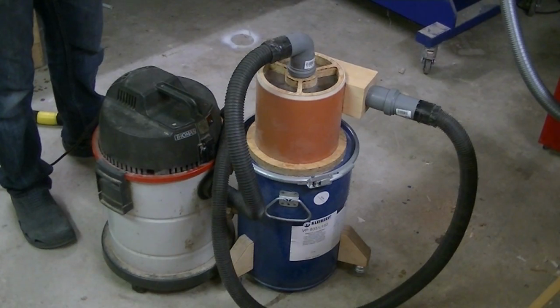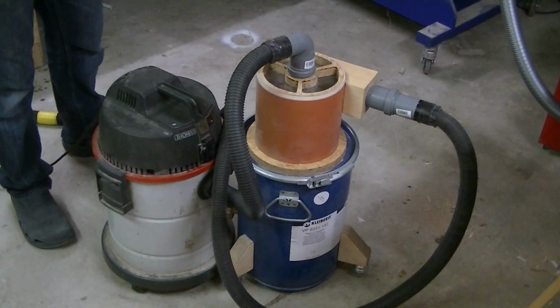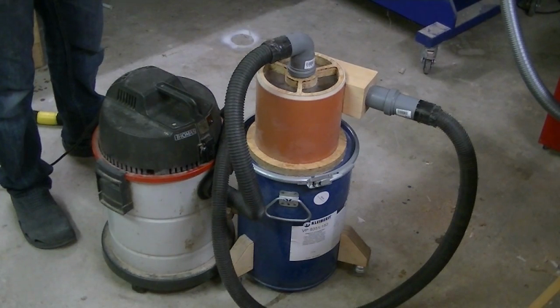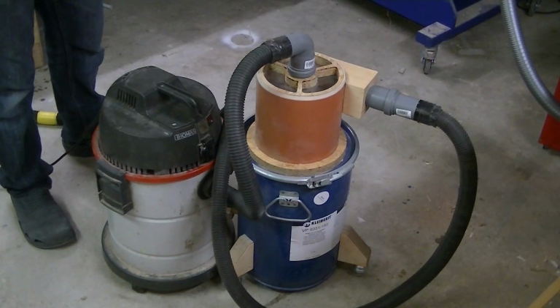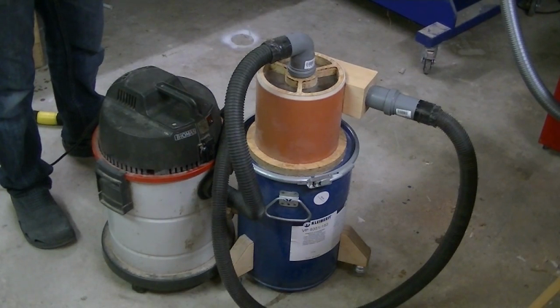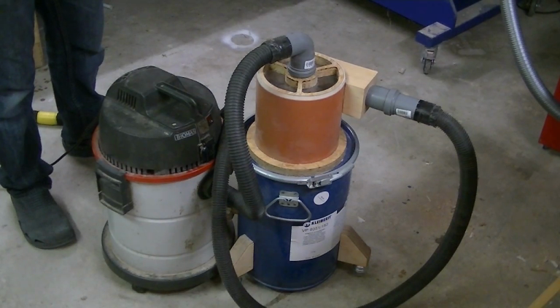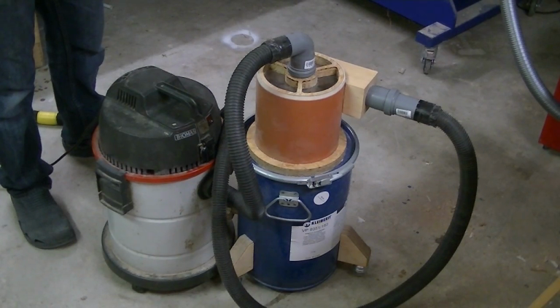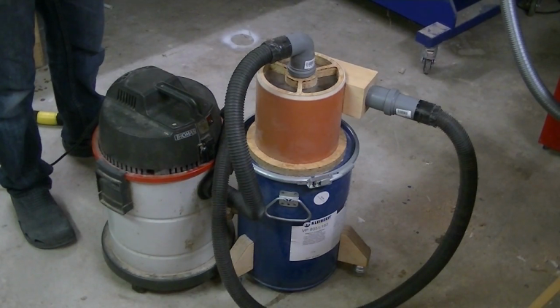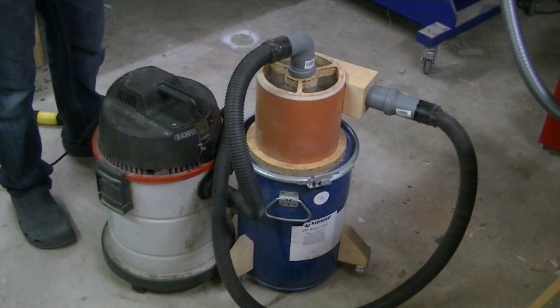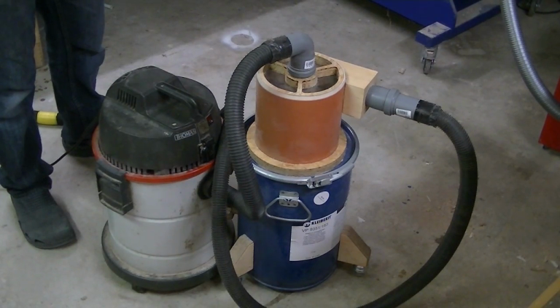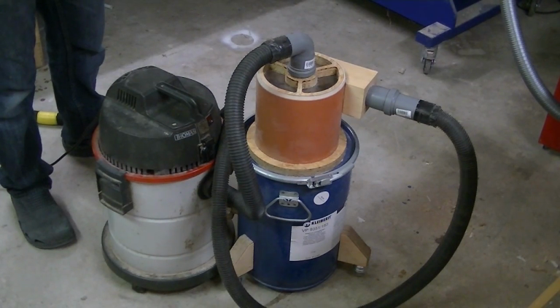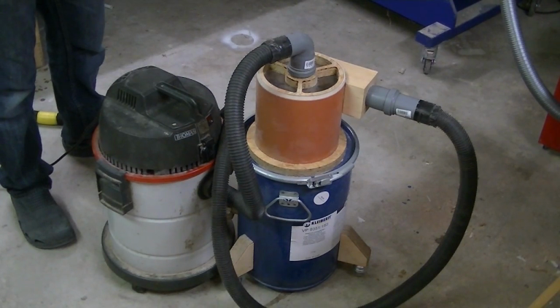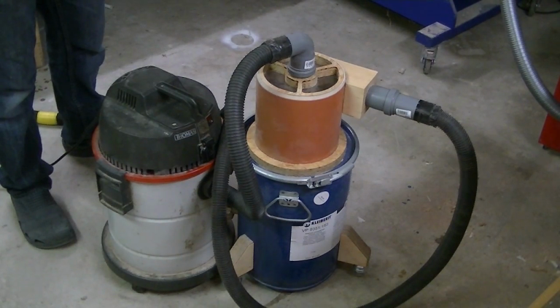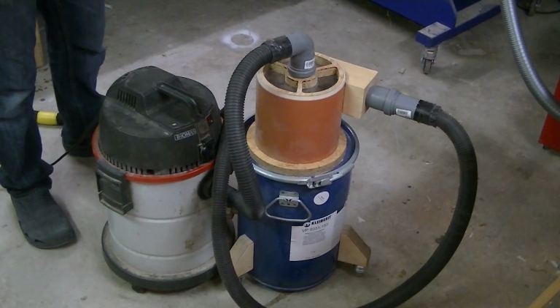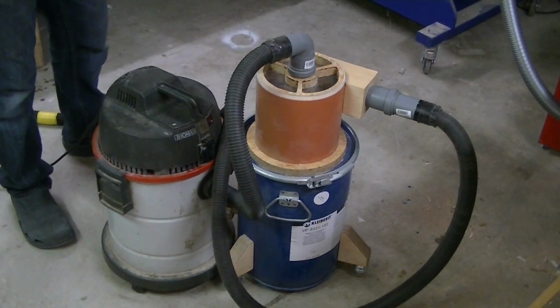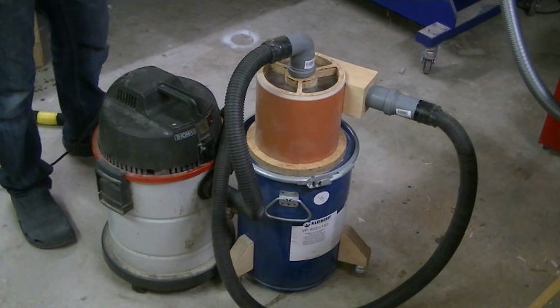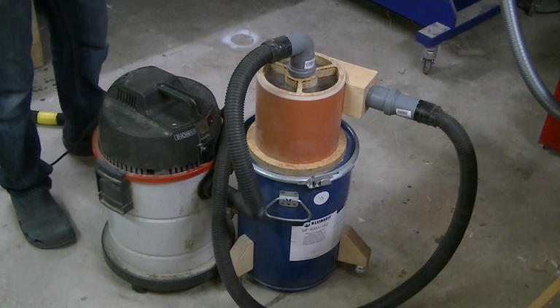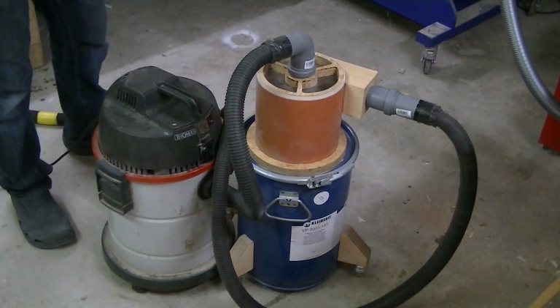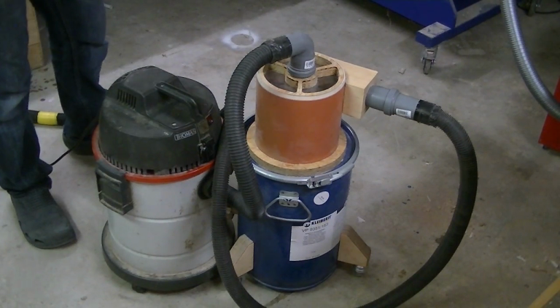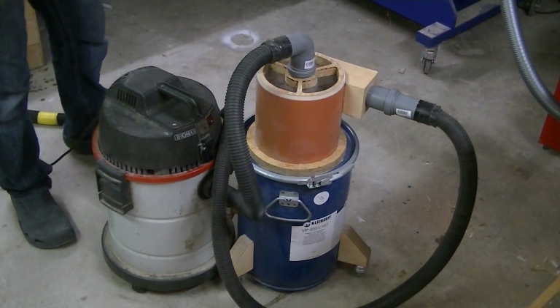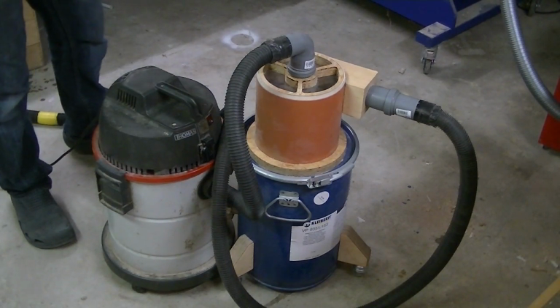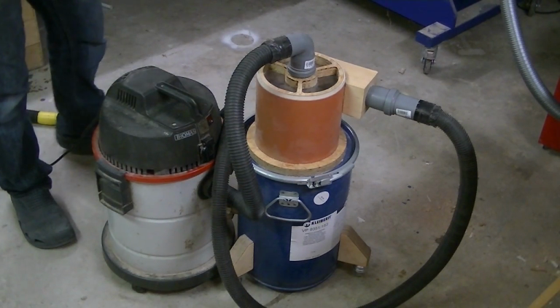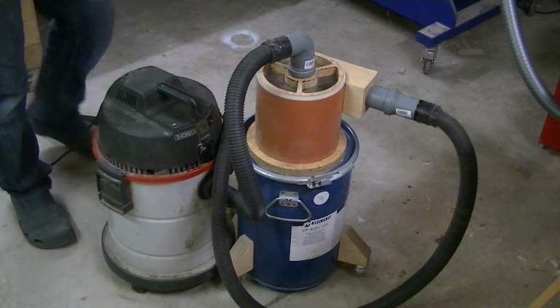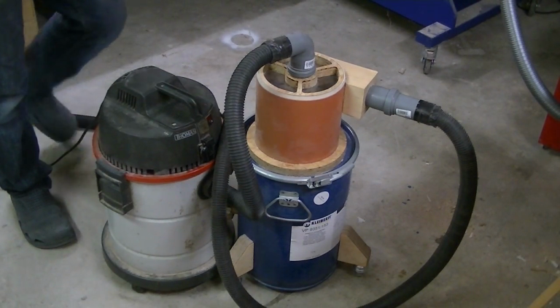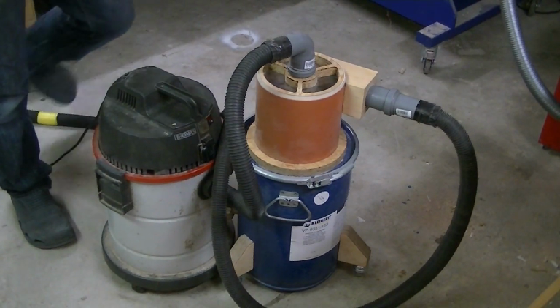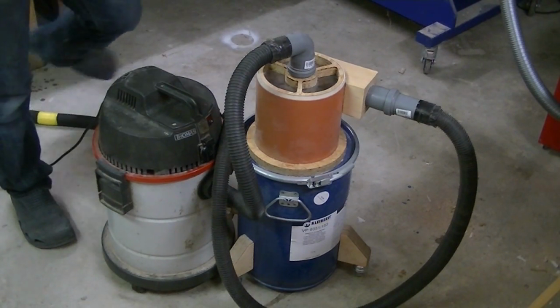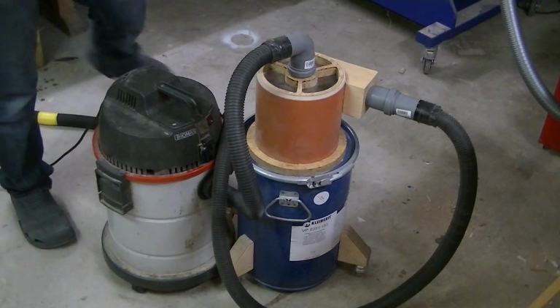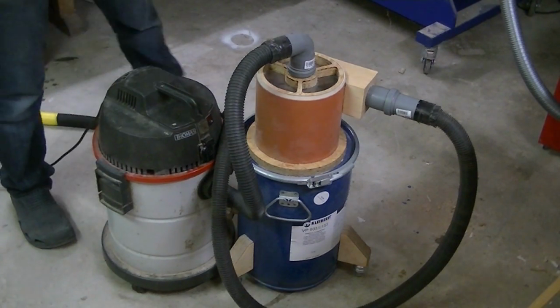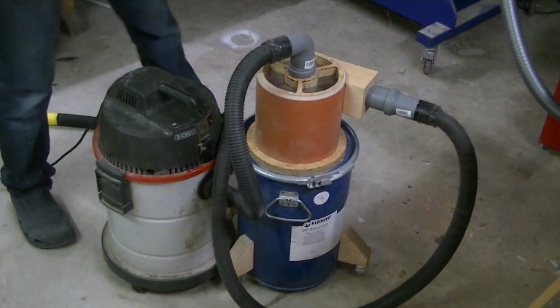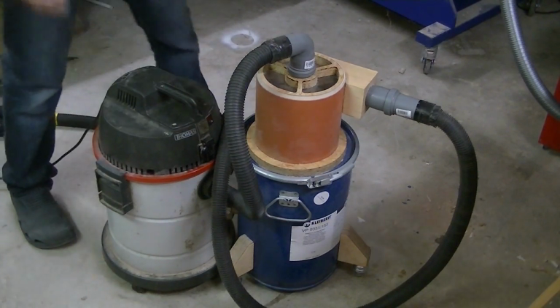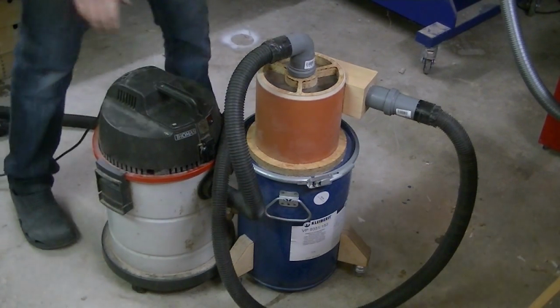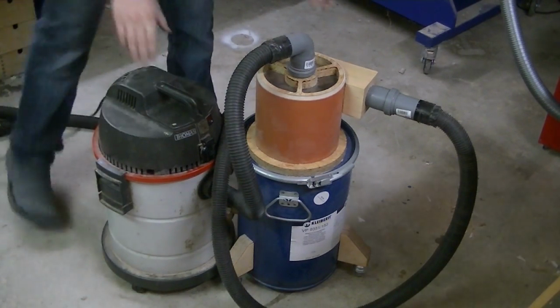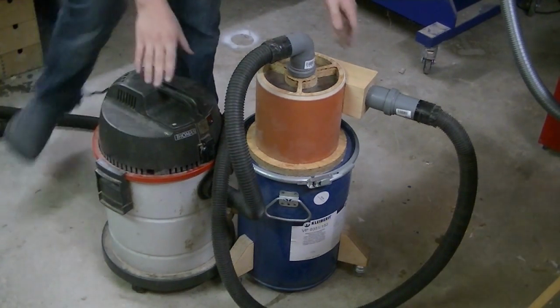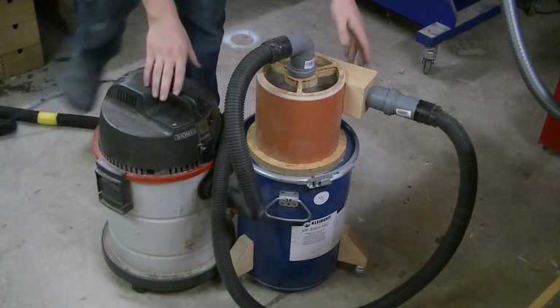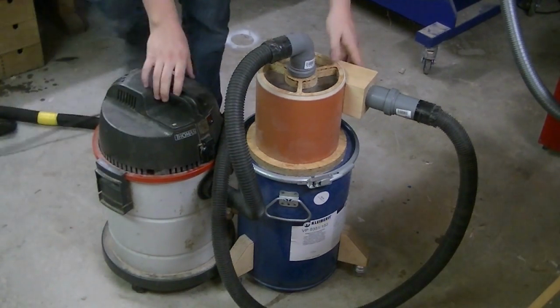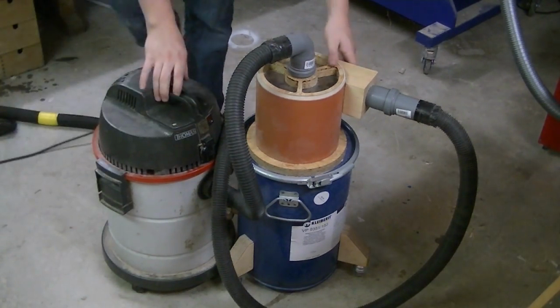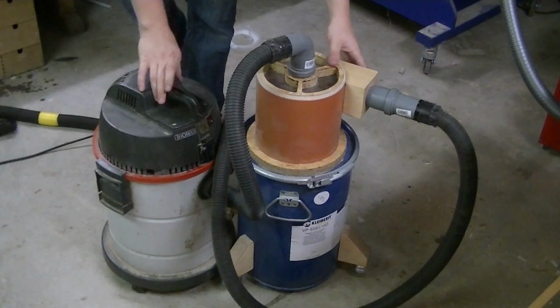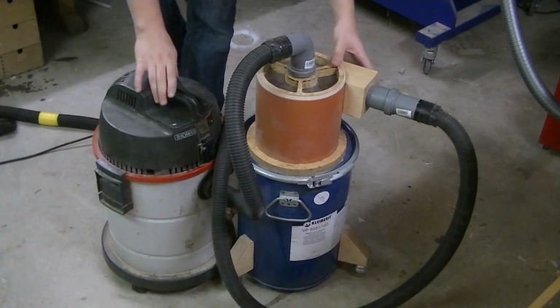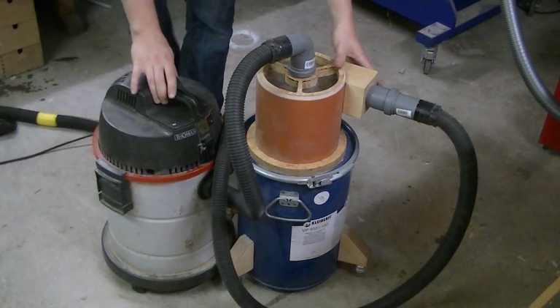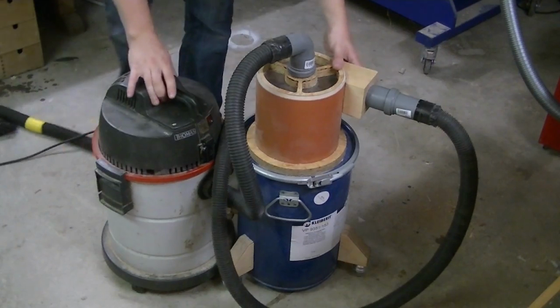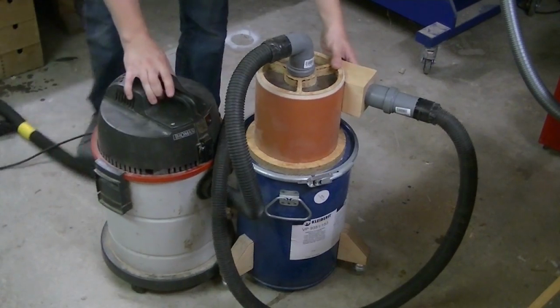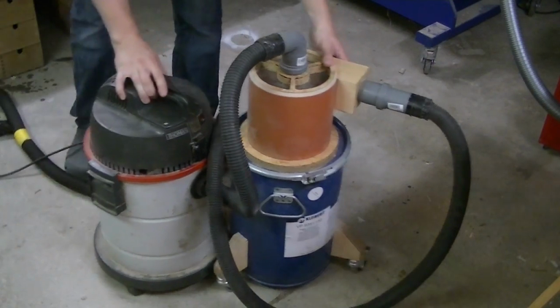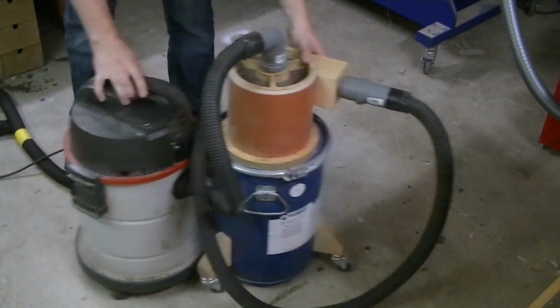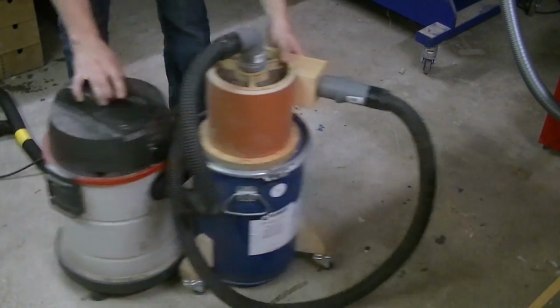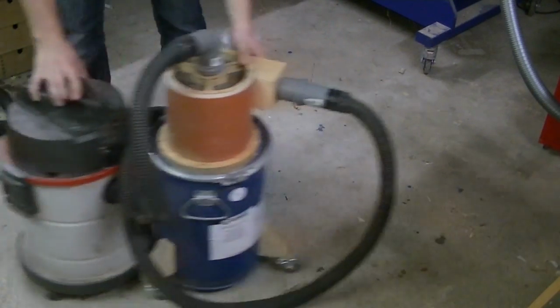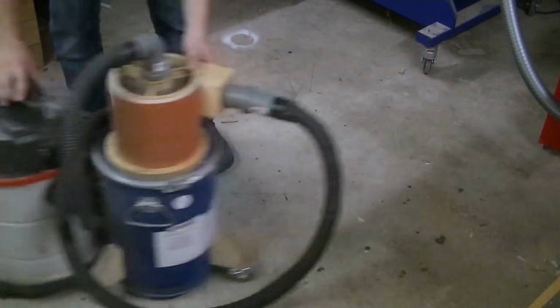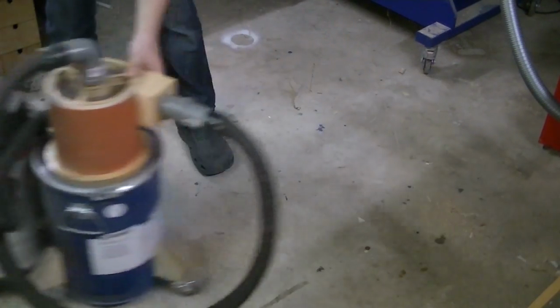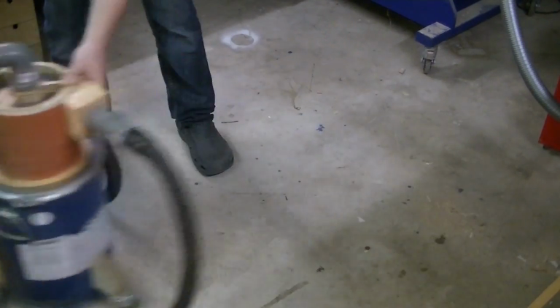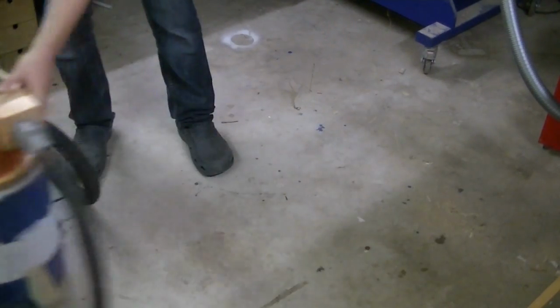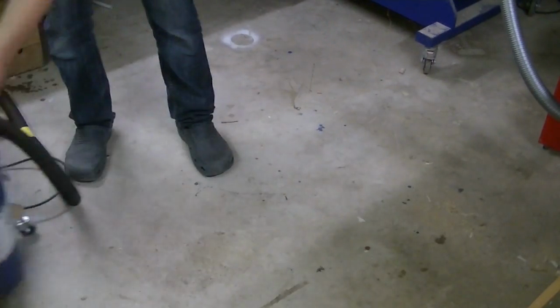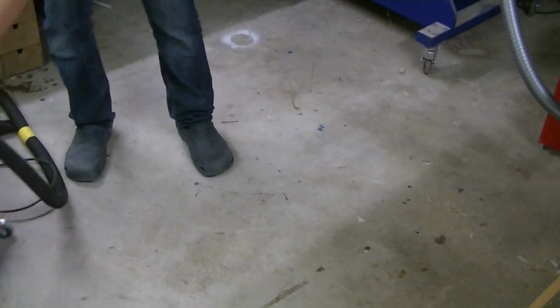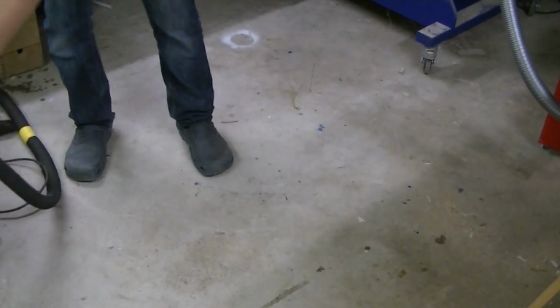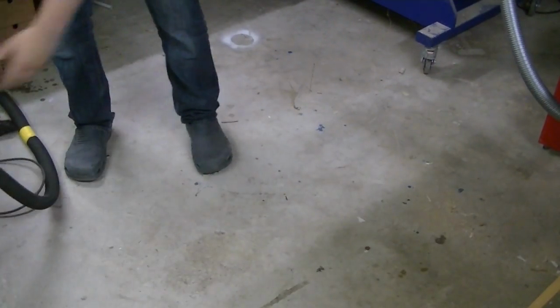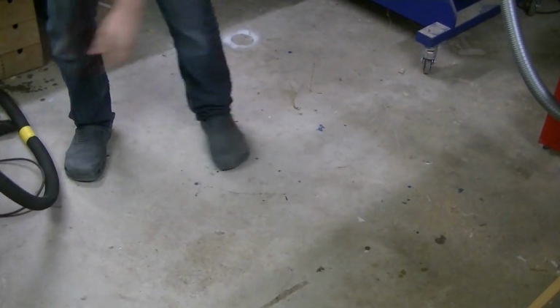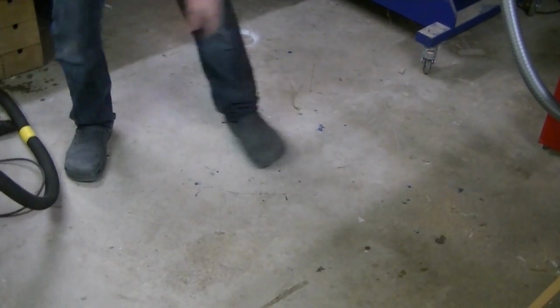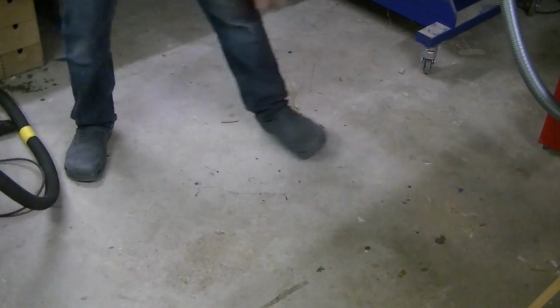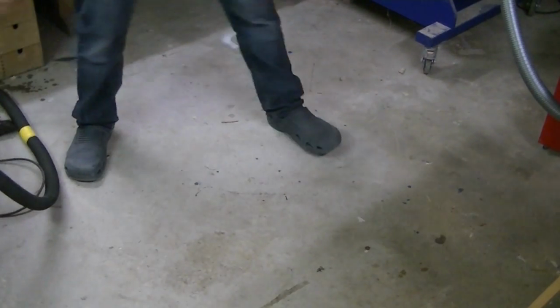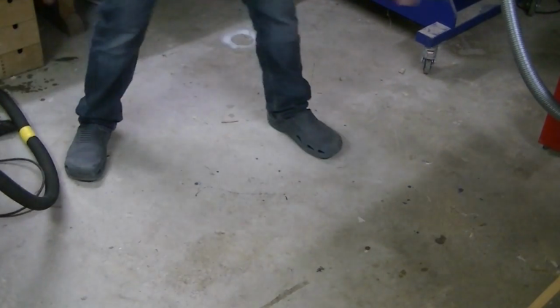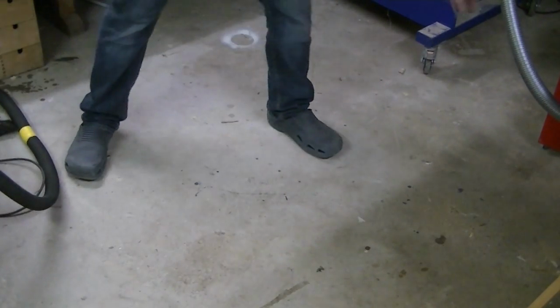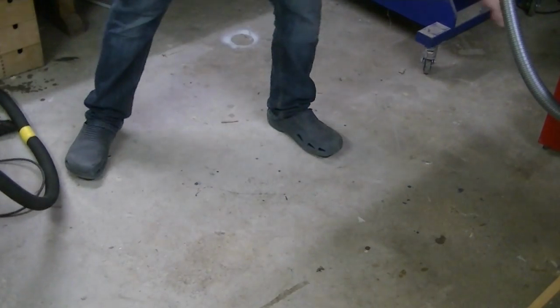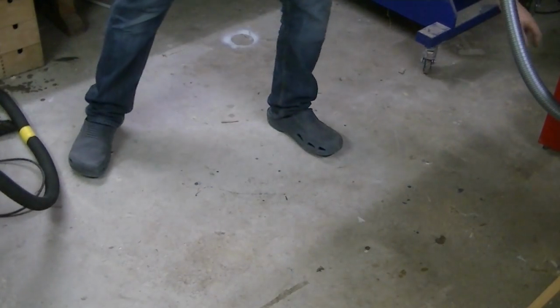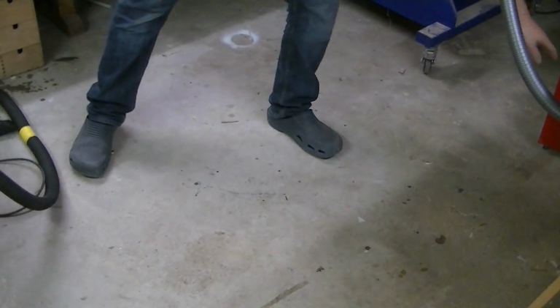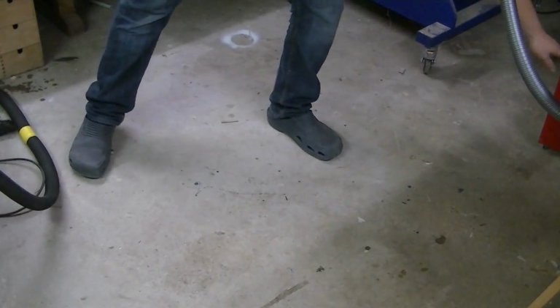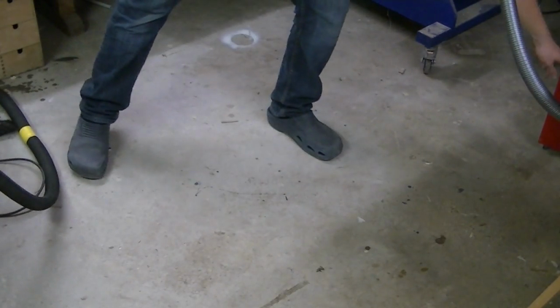I built this cyclone attachment for my shopvac and it works so well that I decided to build a similar unit for my vacuum cleaner.